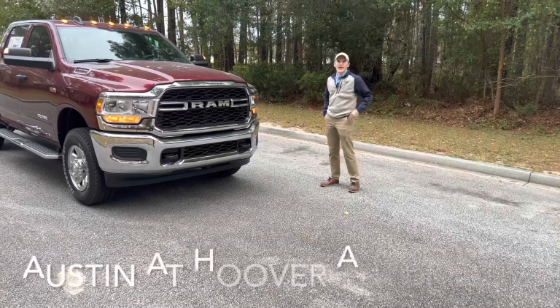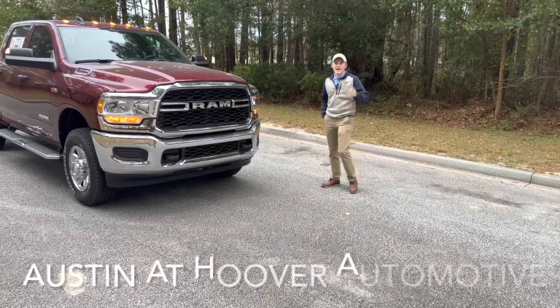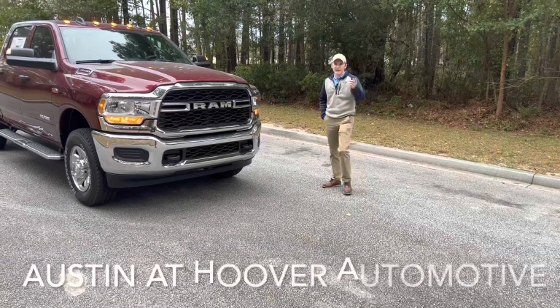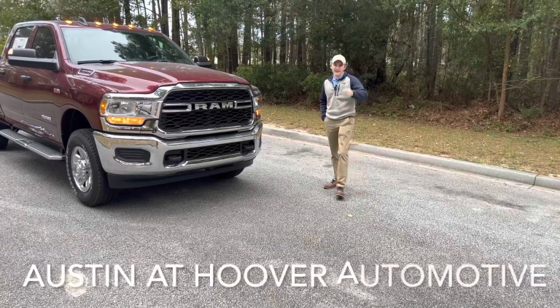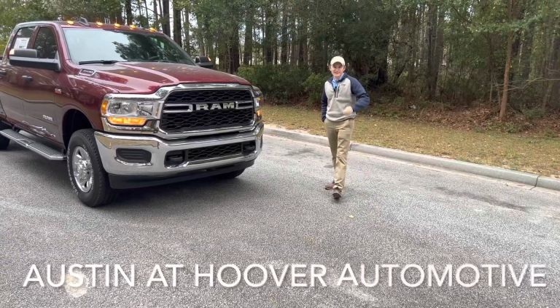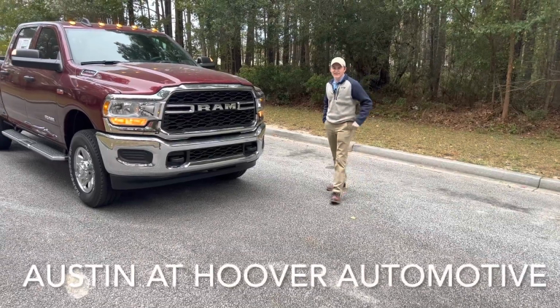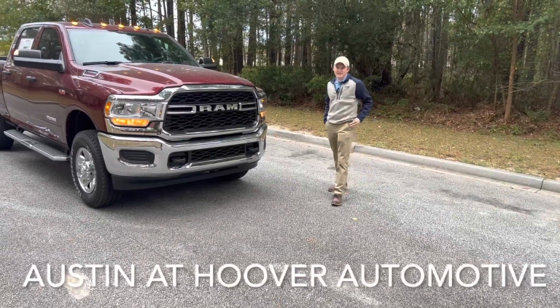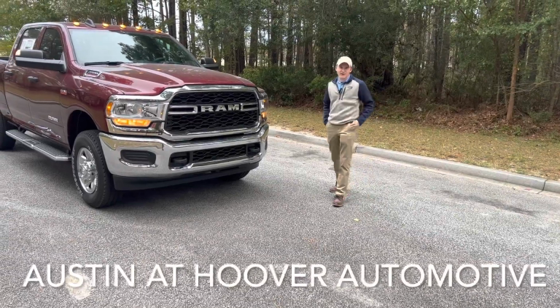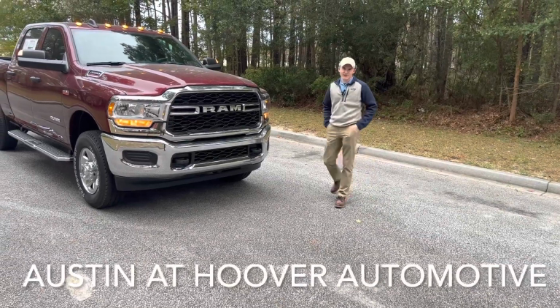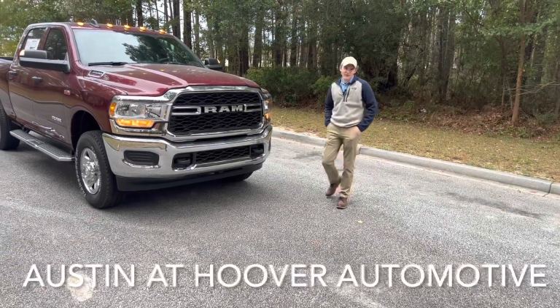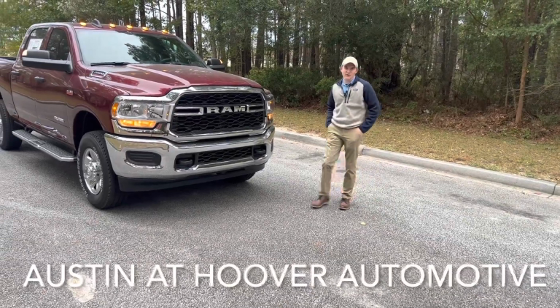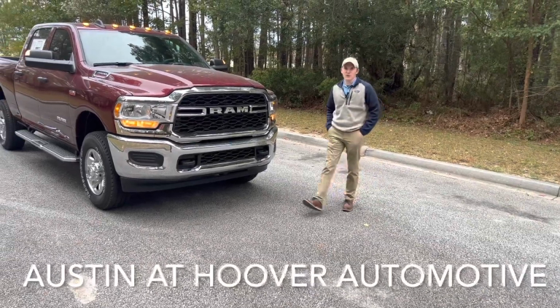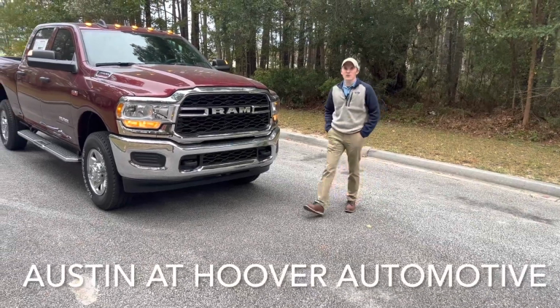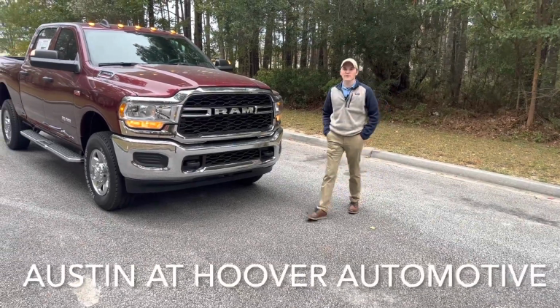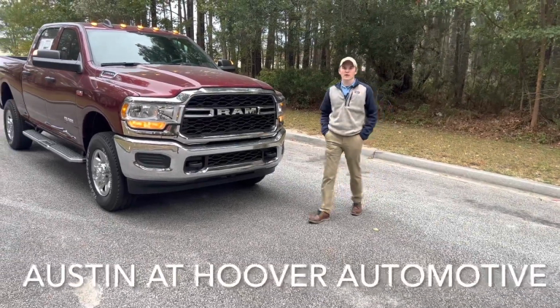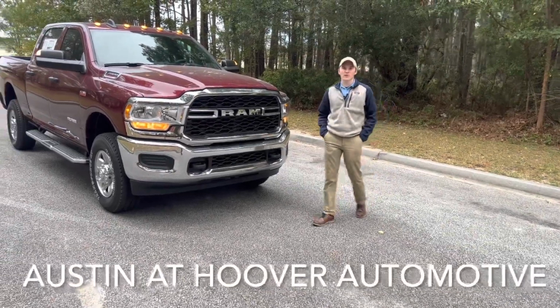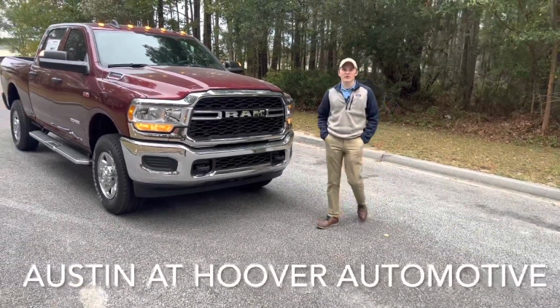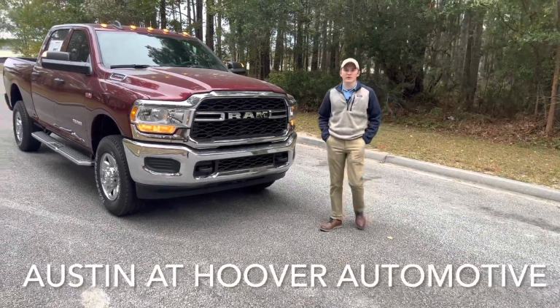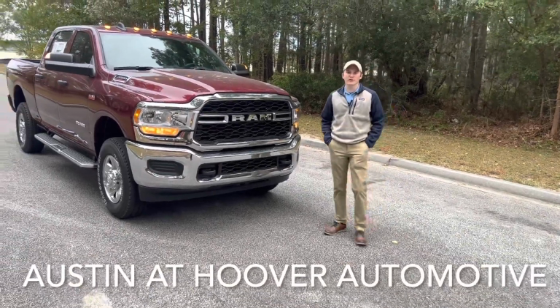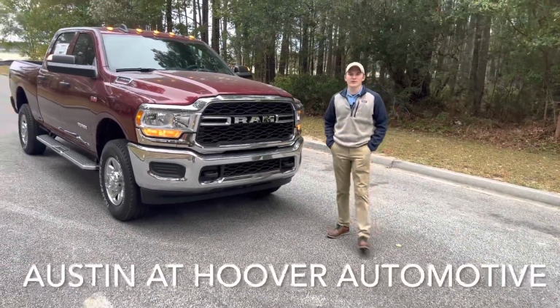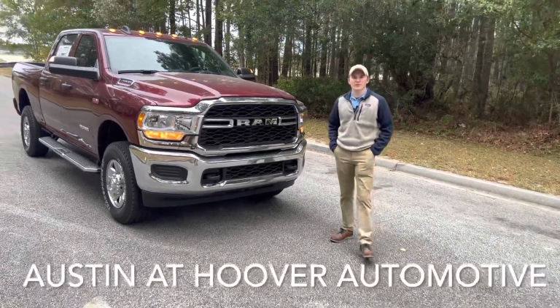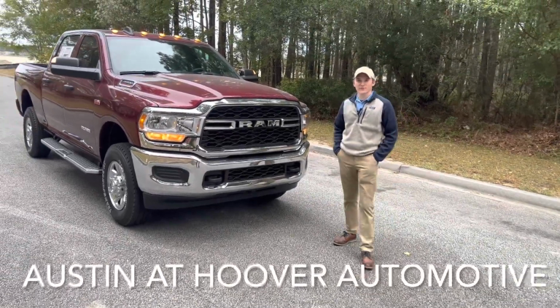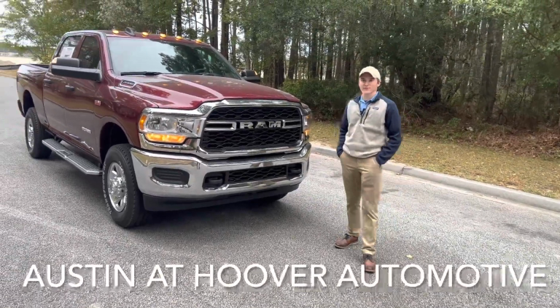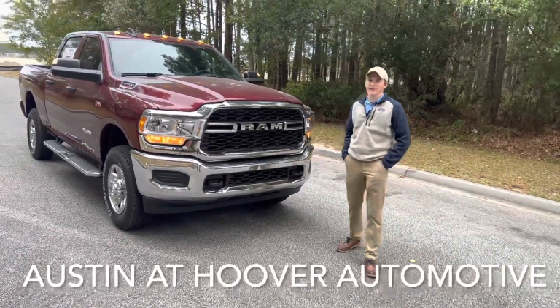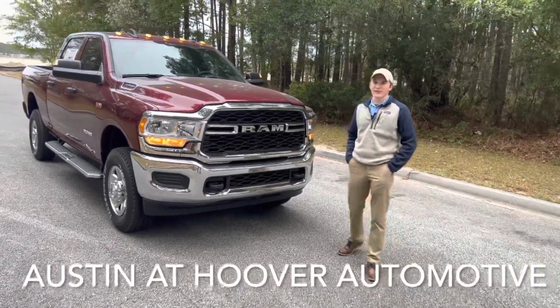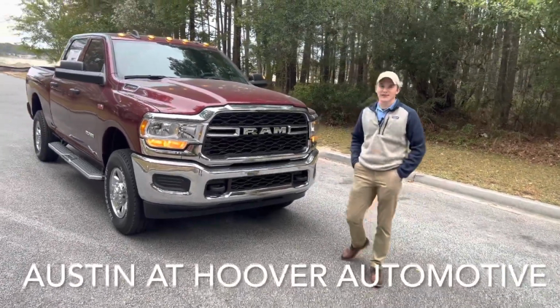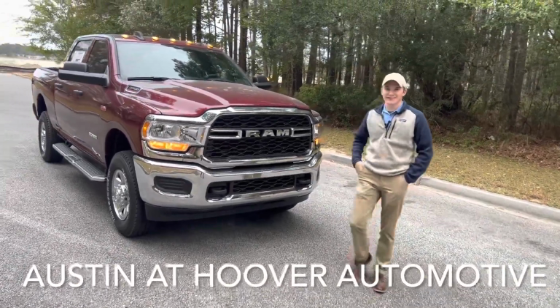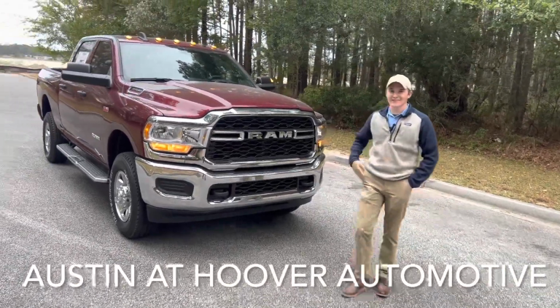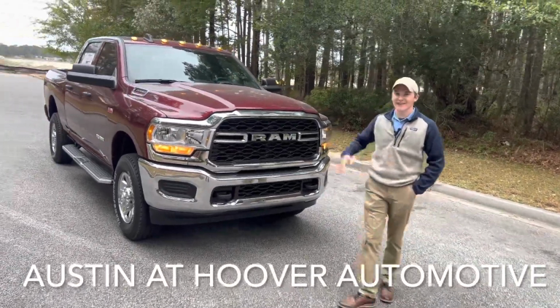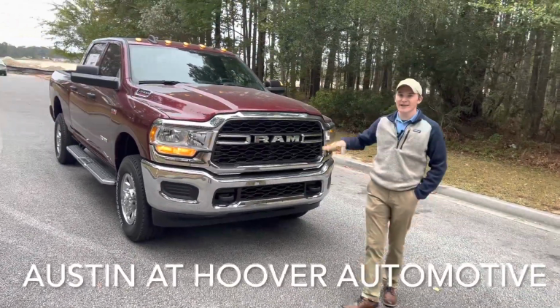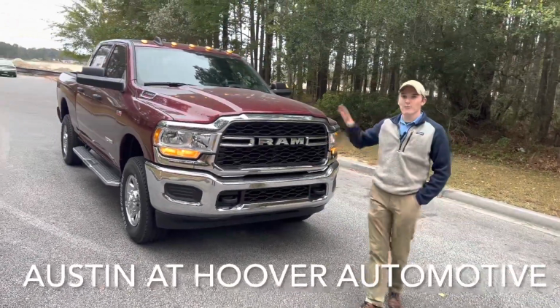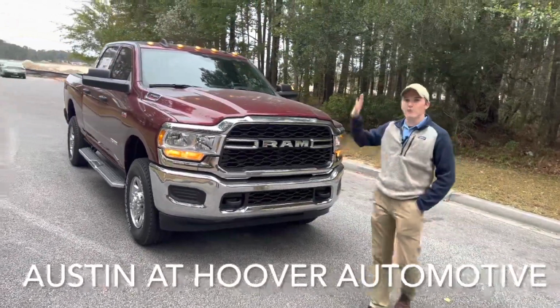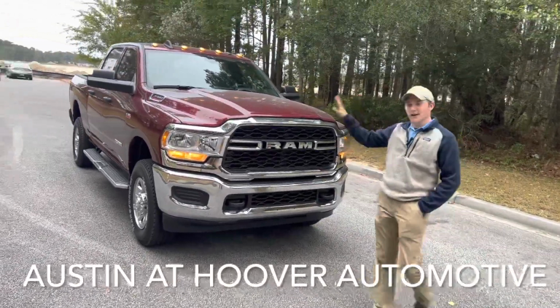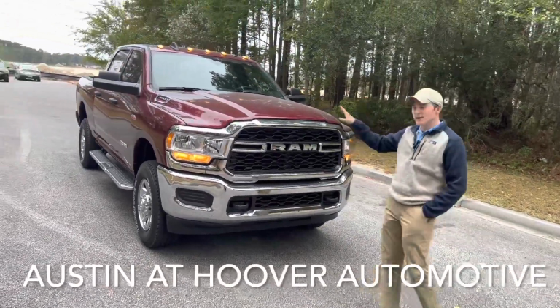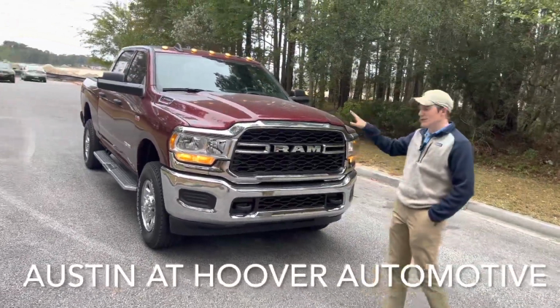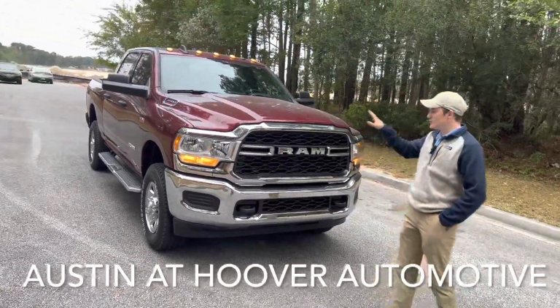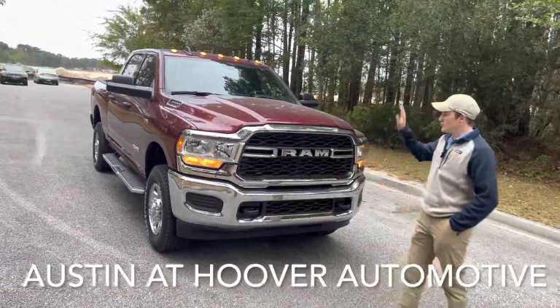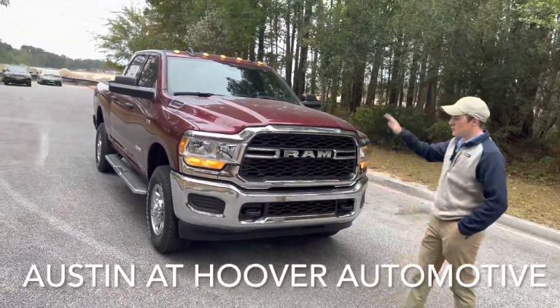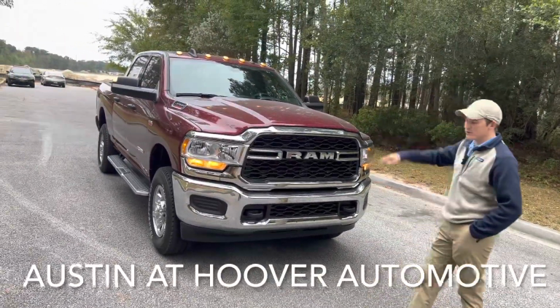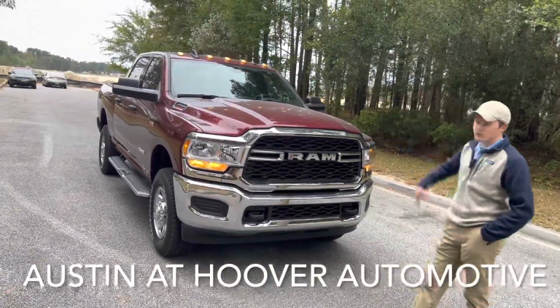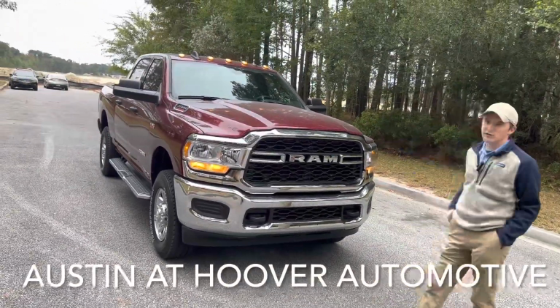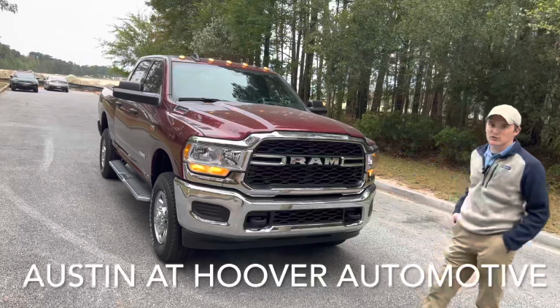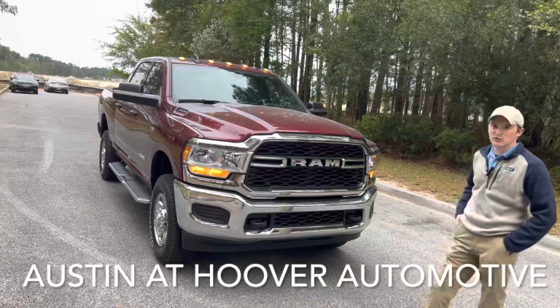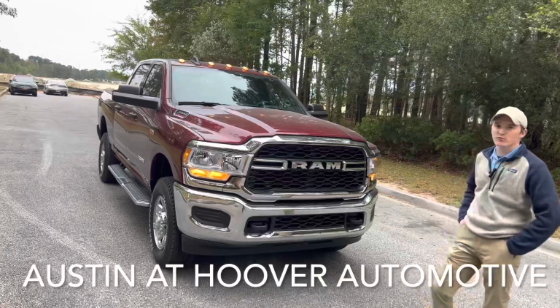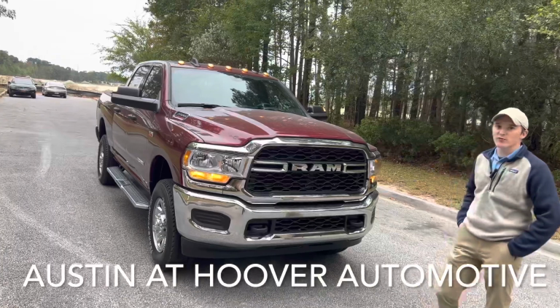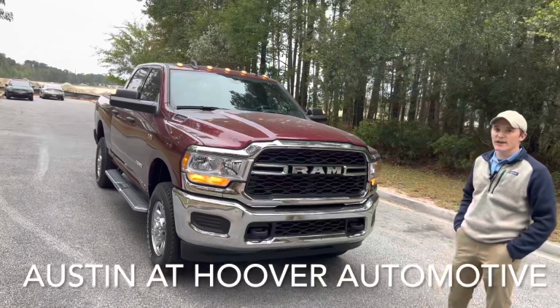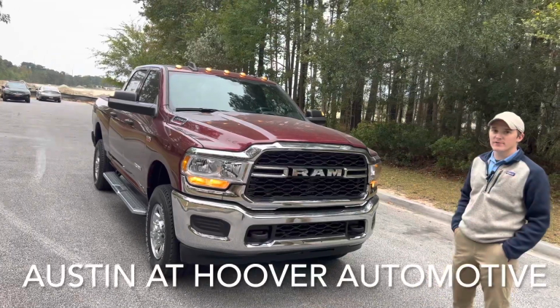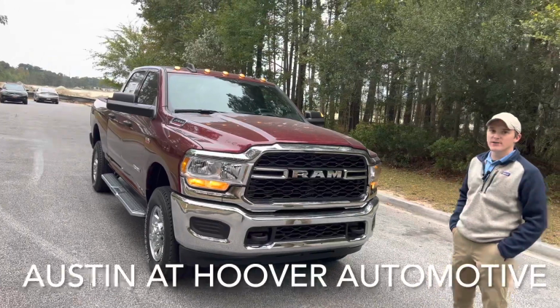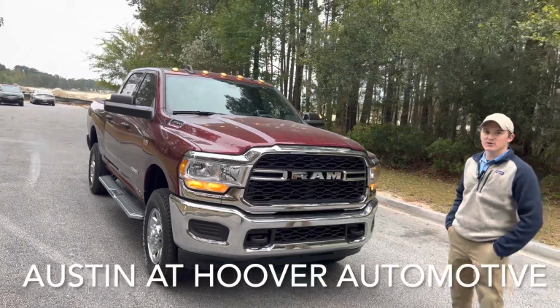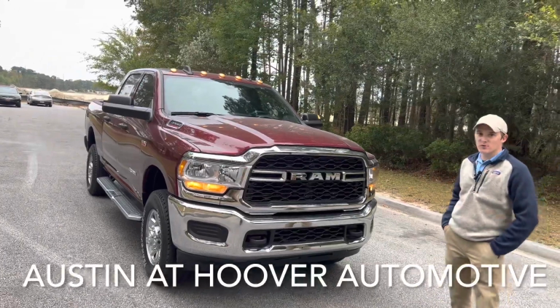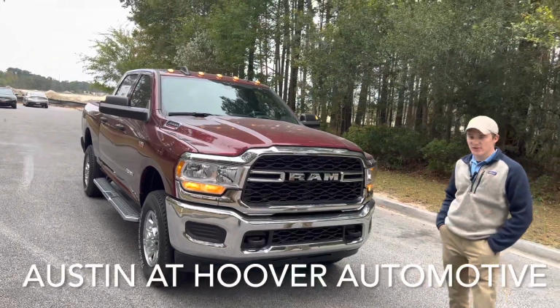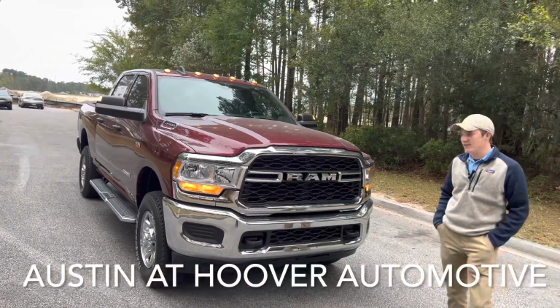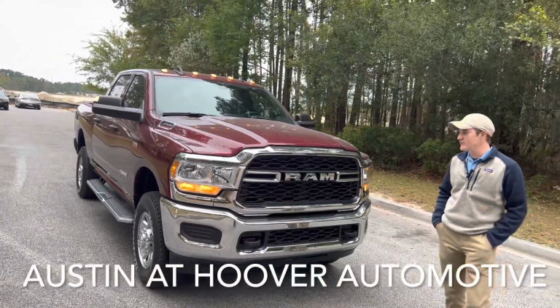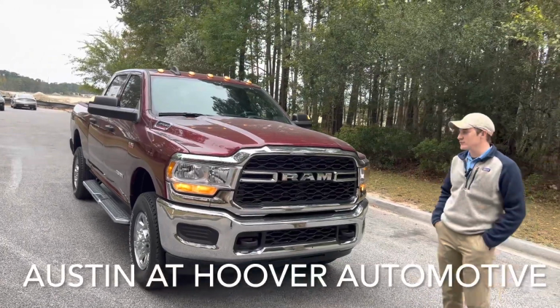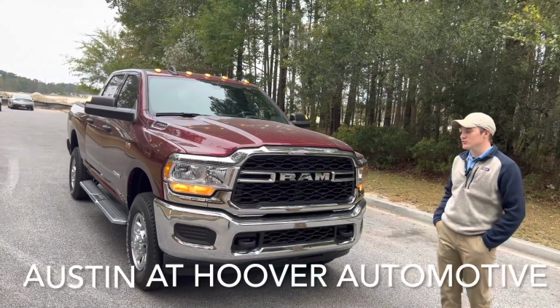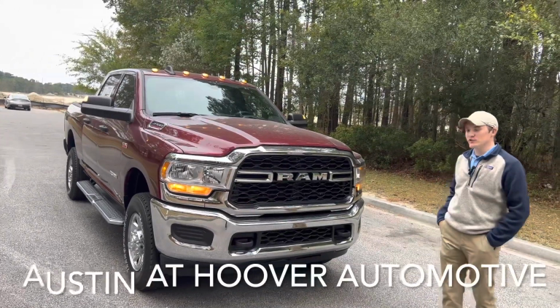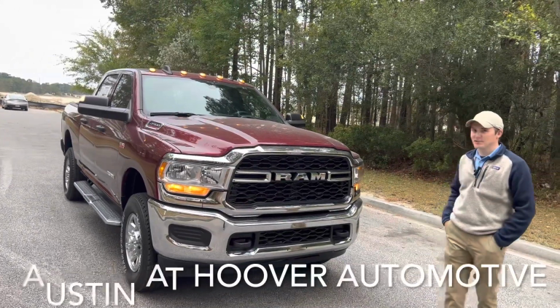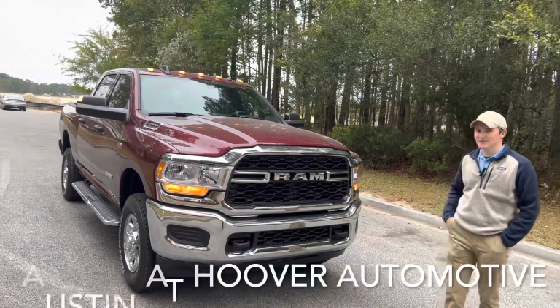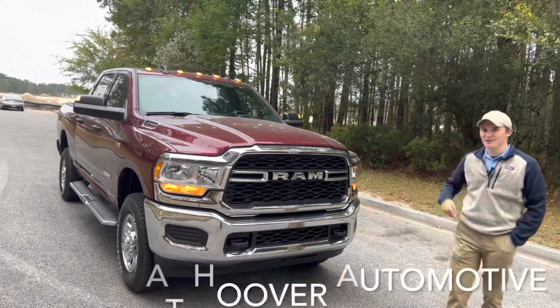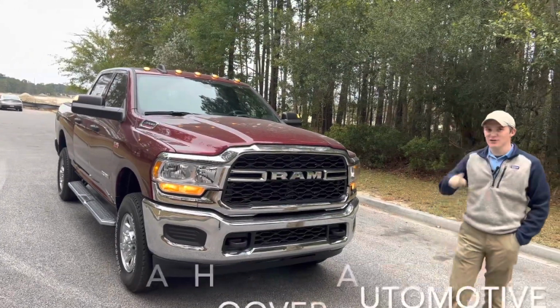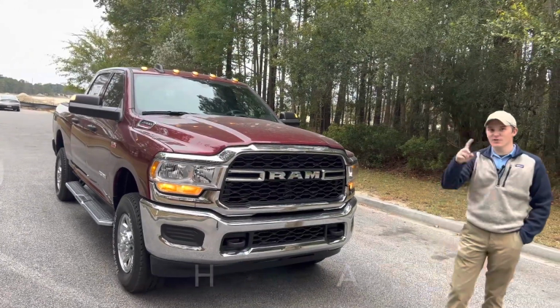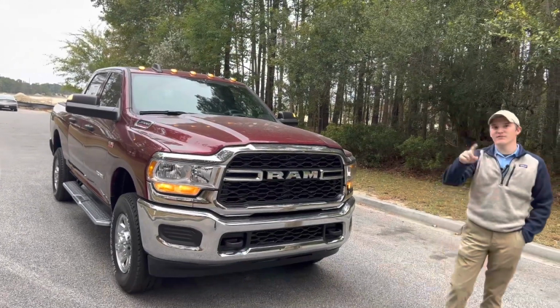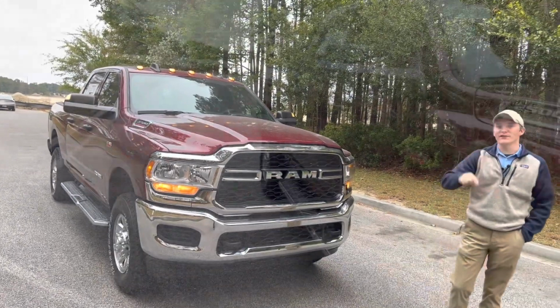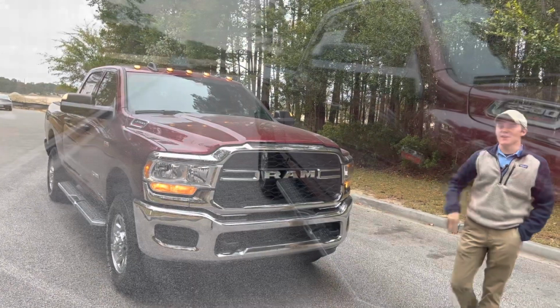Hey guys, this is Austin over at Hoover Automotive here in Summerville, South Carolina, and today I have a brand new 2022 Ram 2500 Tradesman. Enjoy the video.